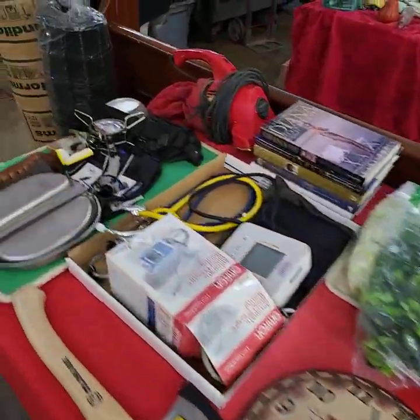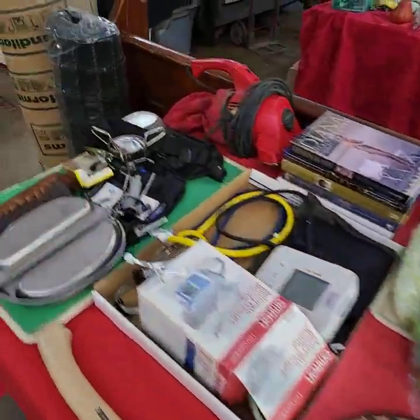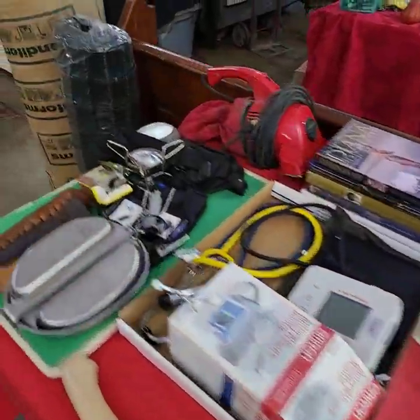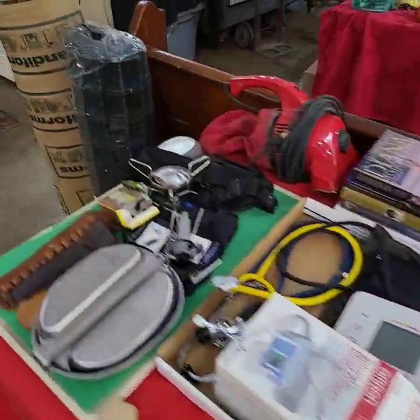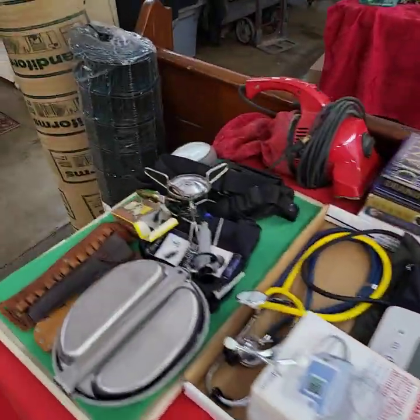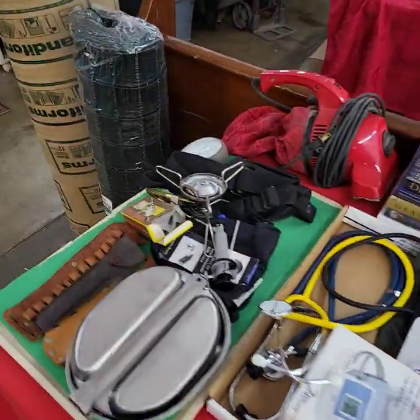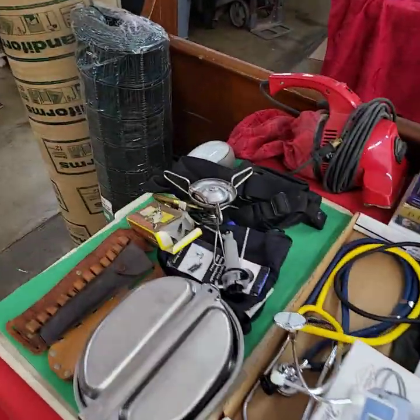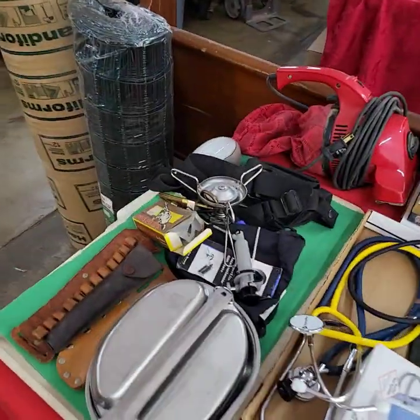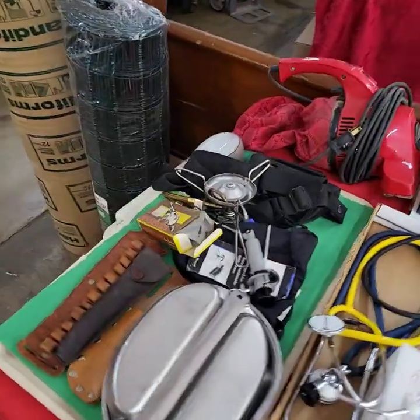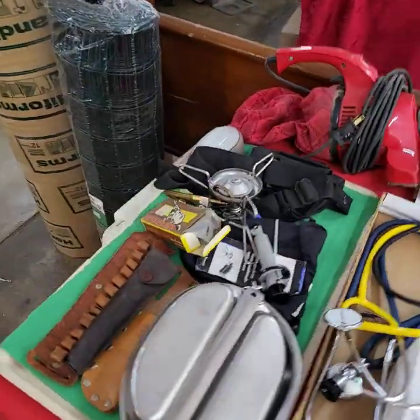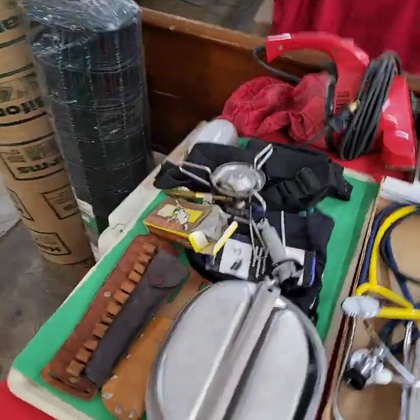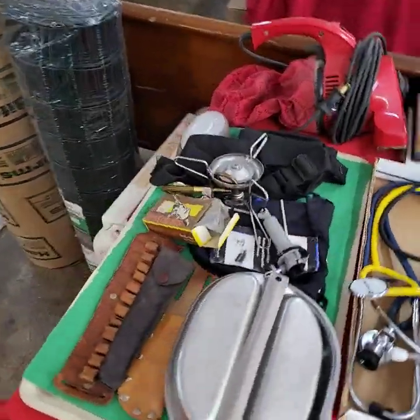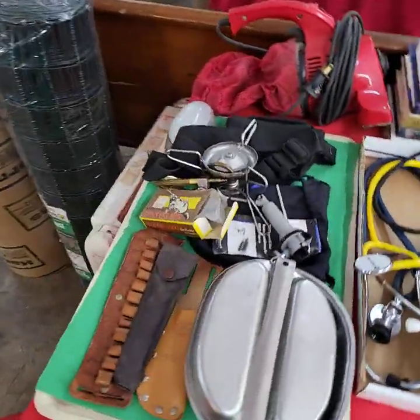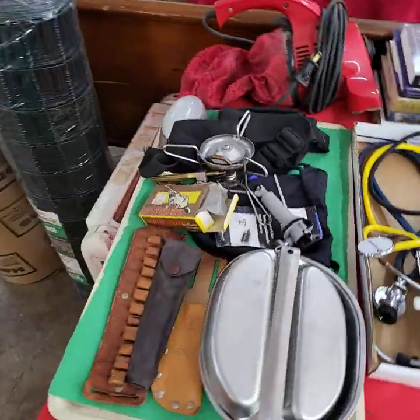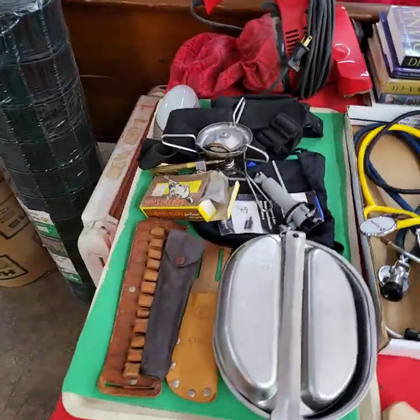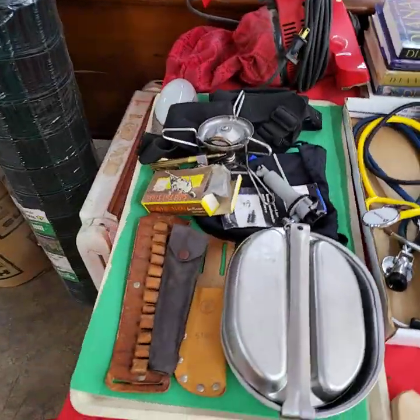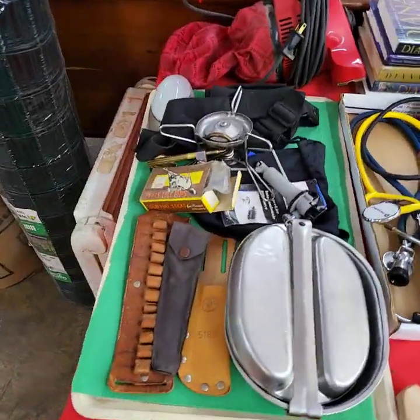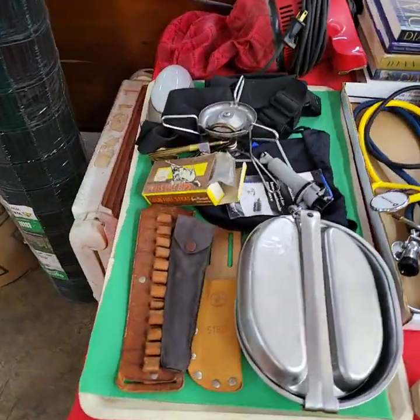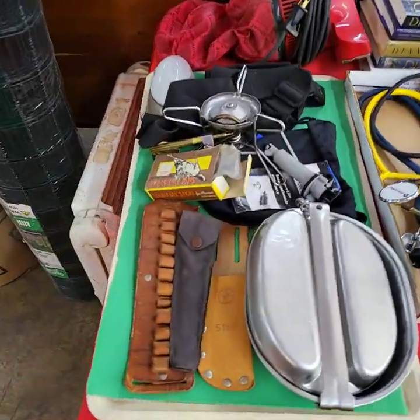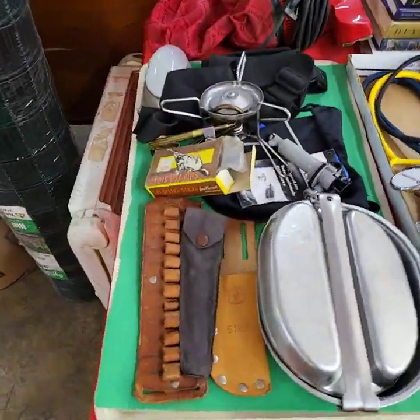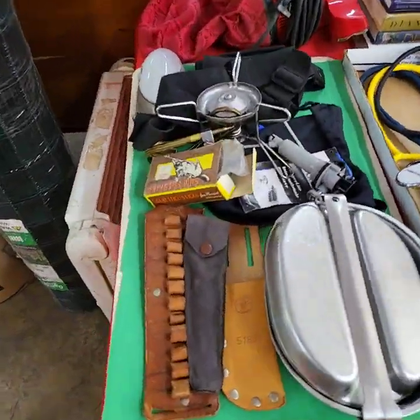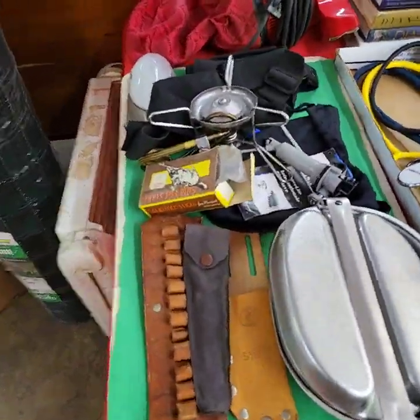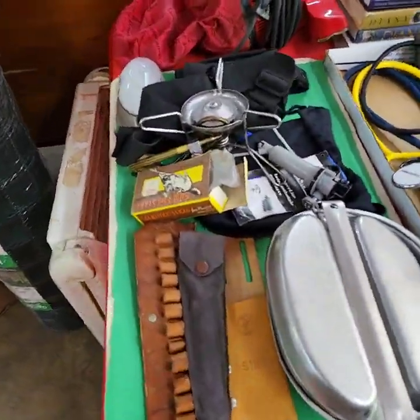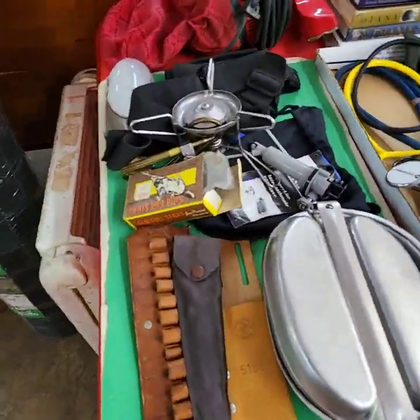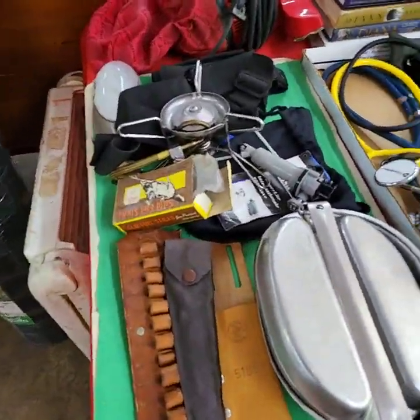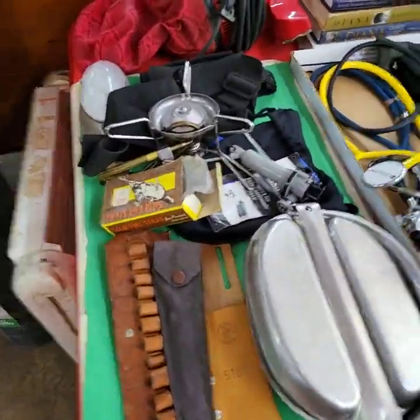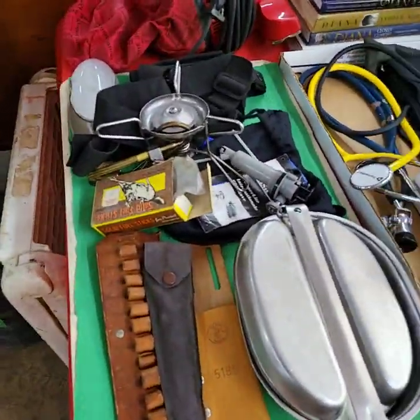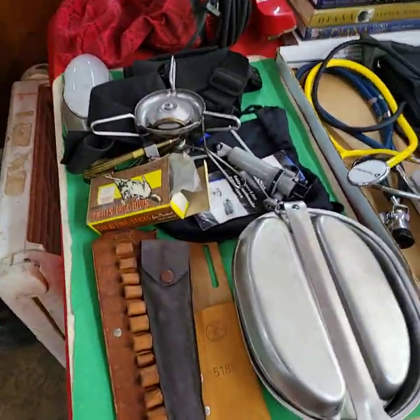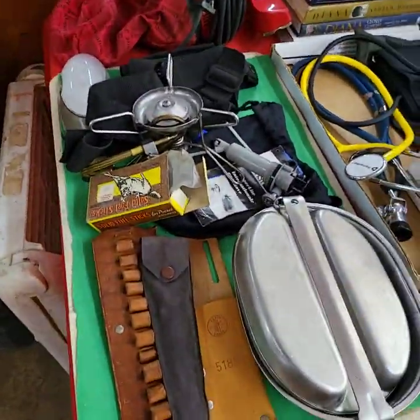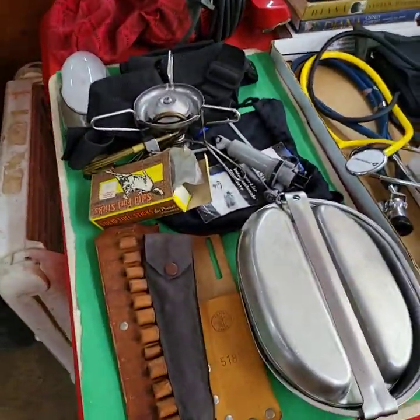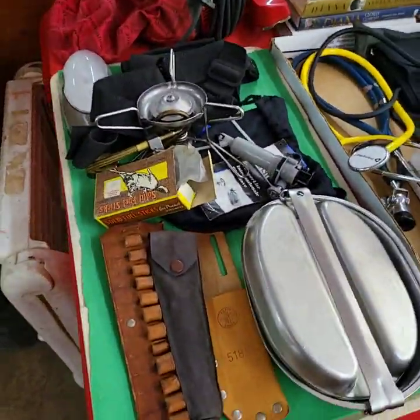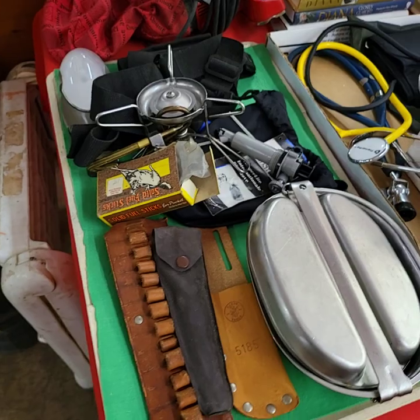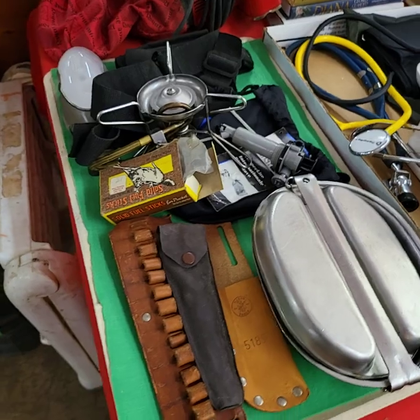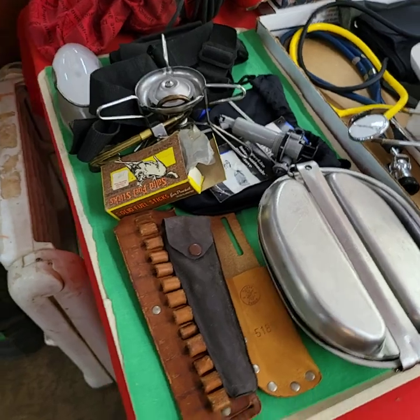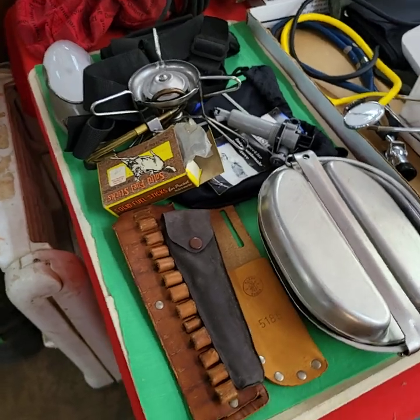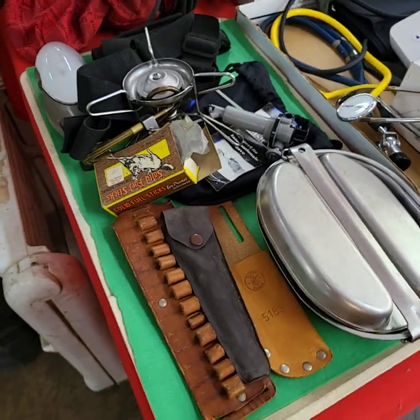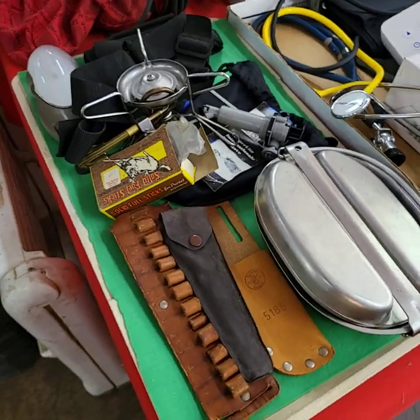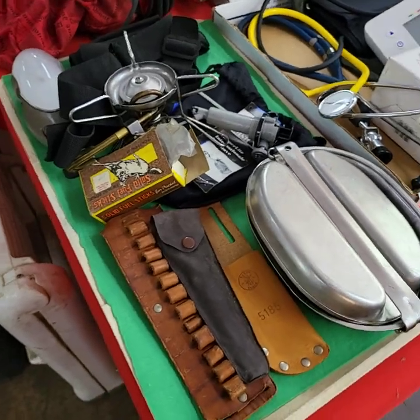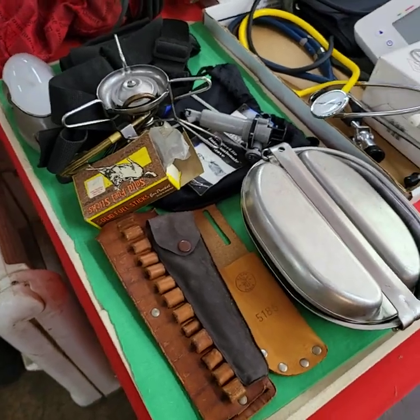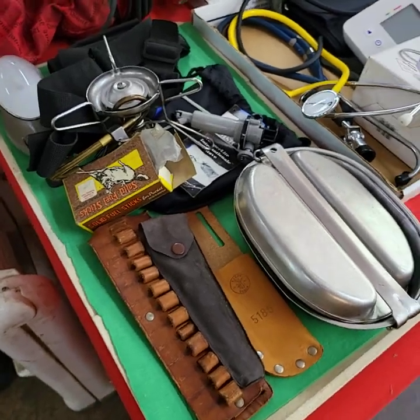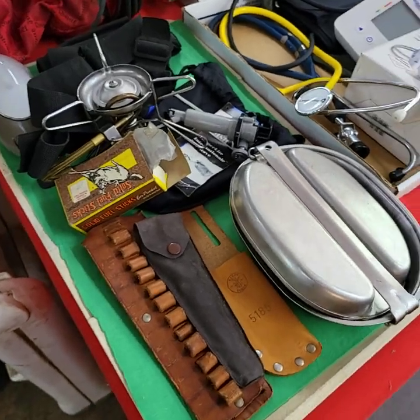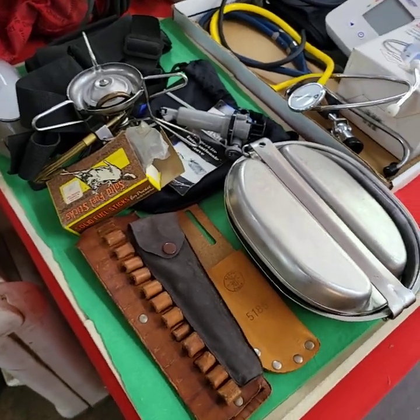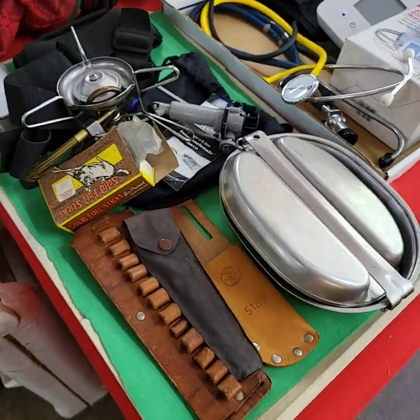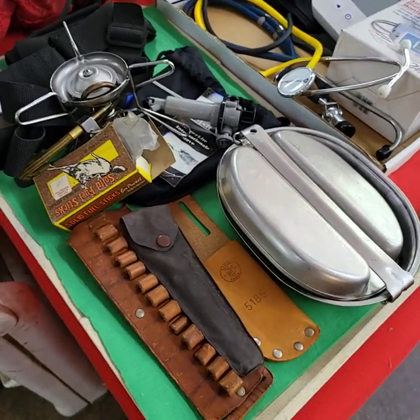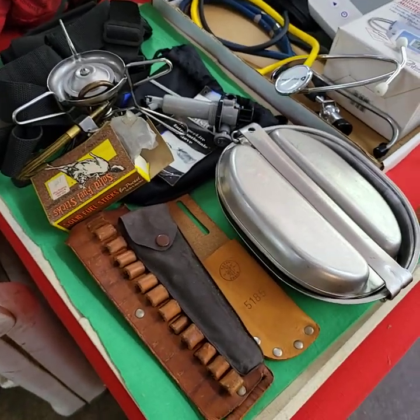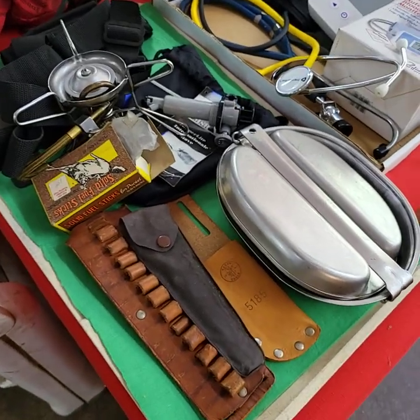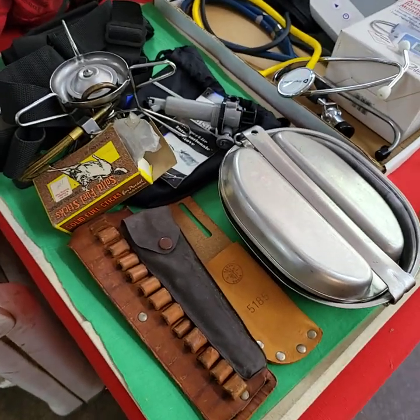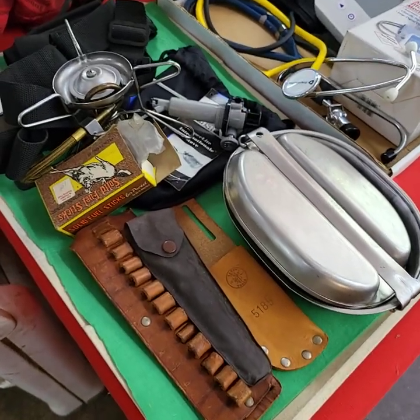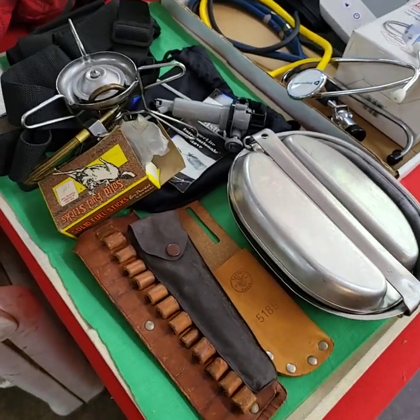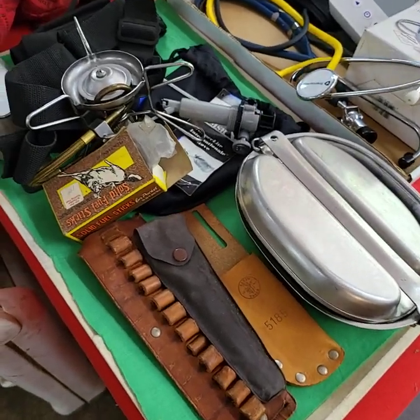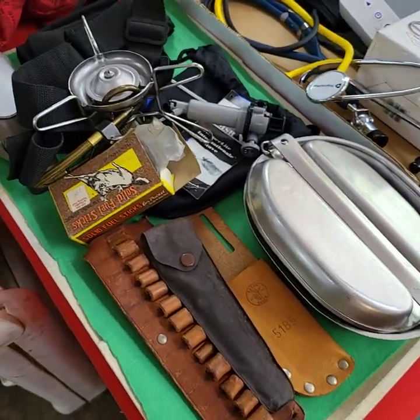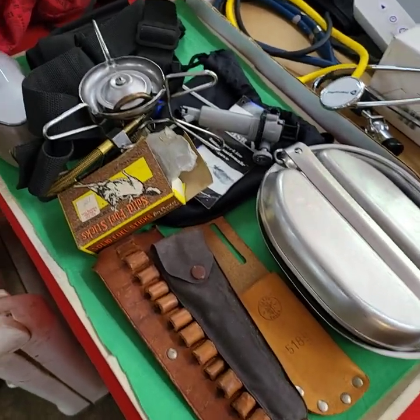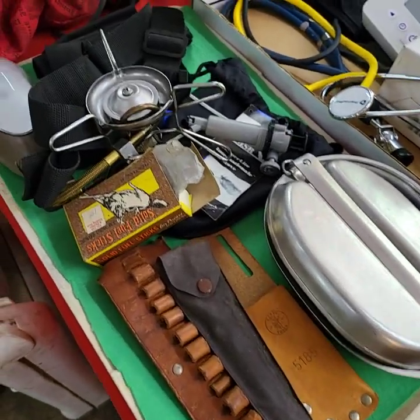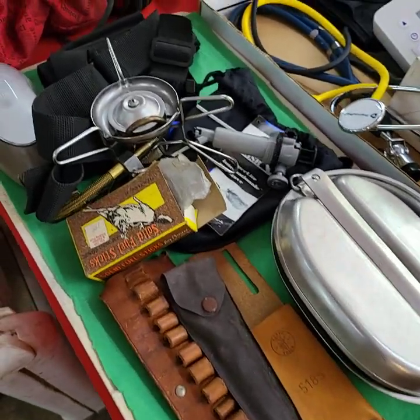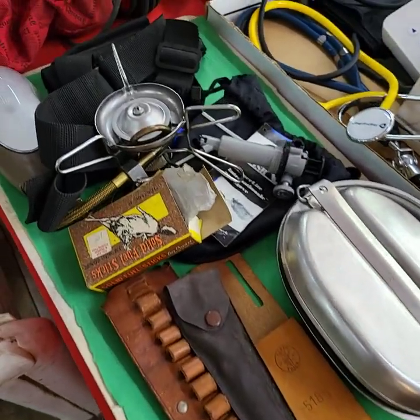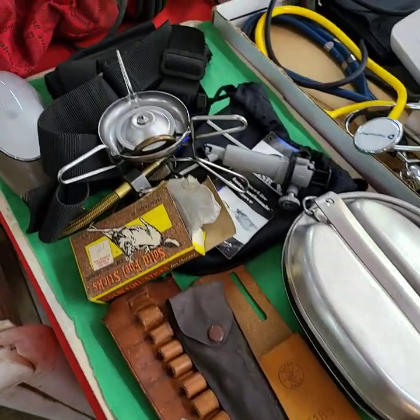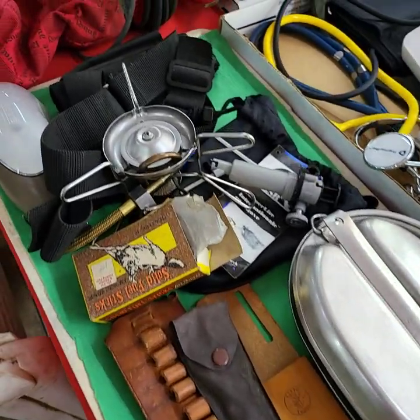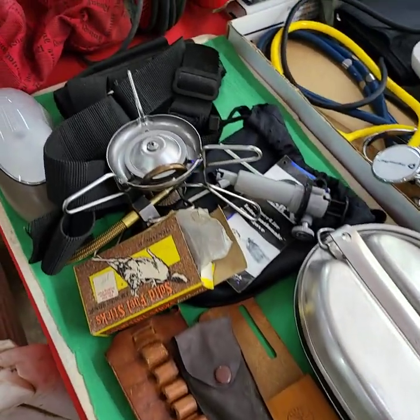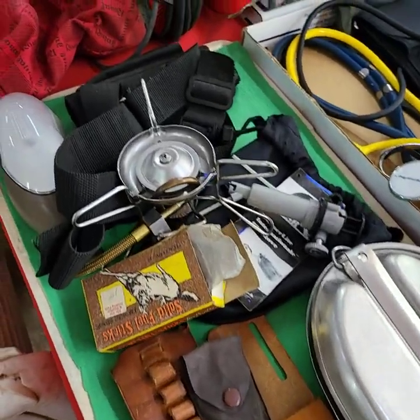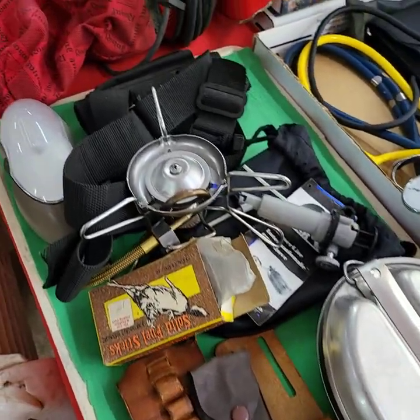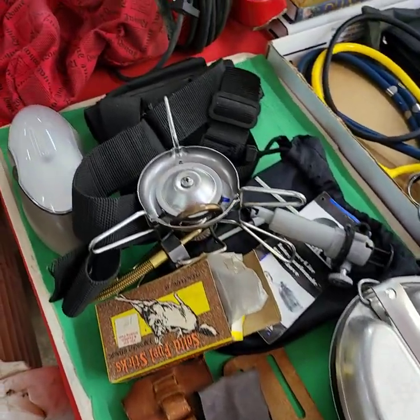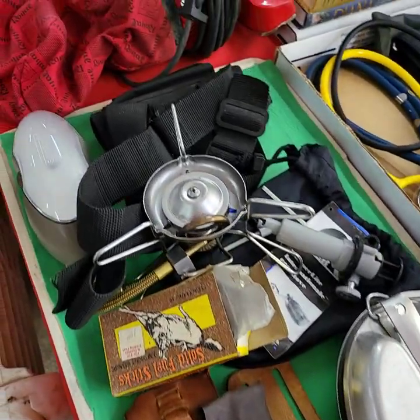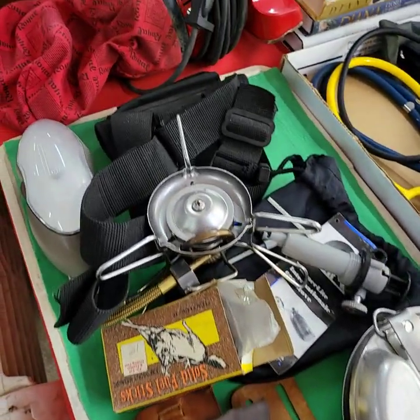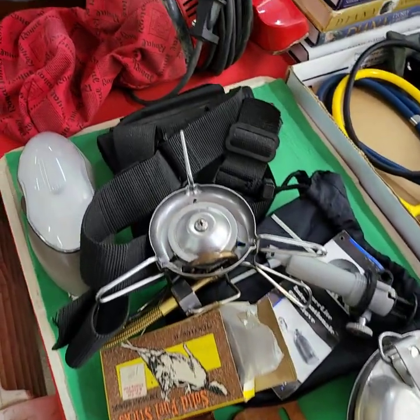Starting down here with a nice camping tray. If it's on a tray, it'll be sold as a tray full. Outdoors type stuff.